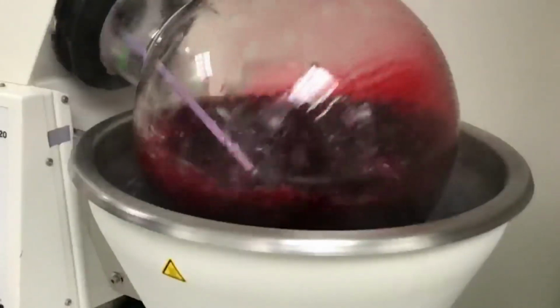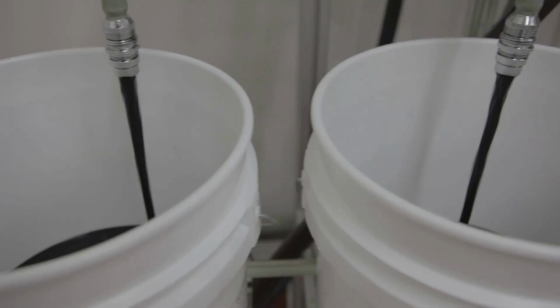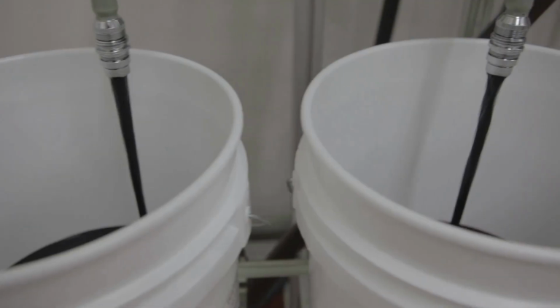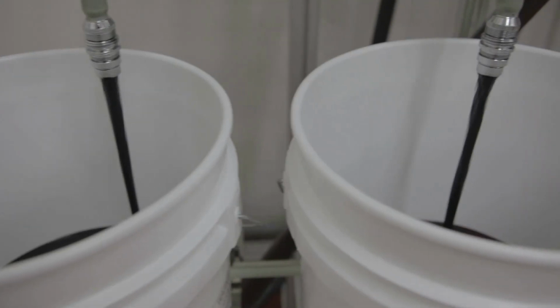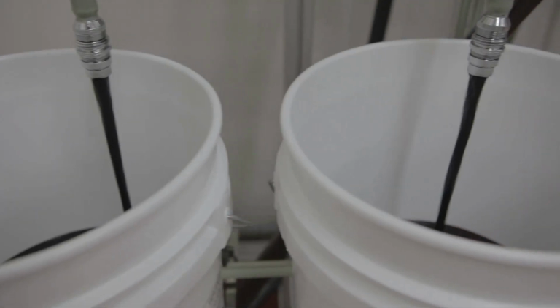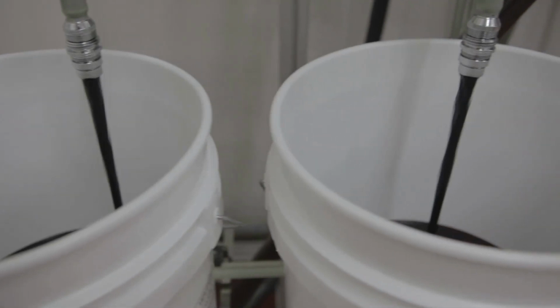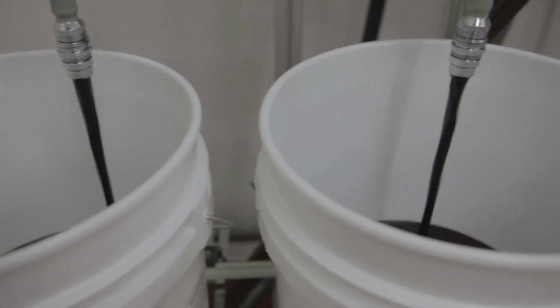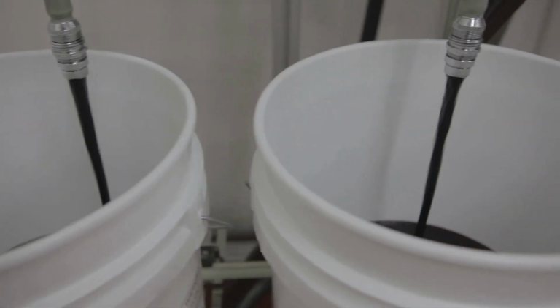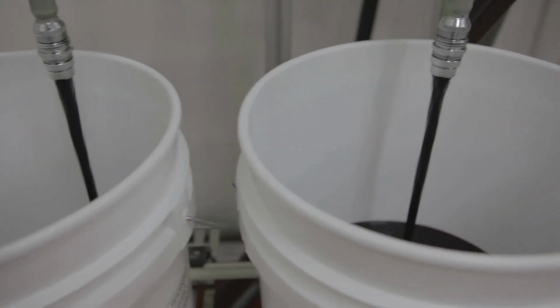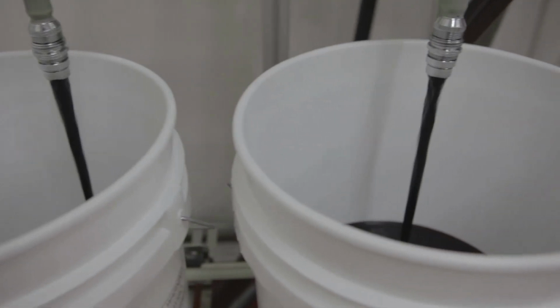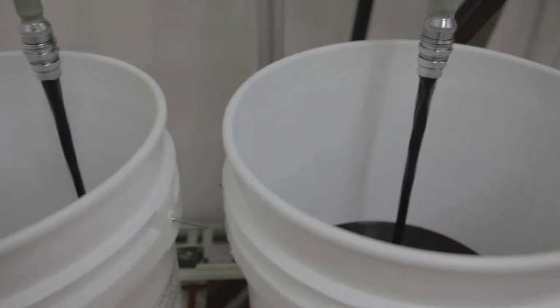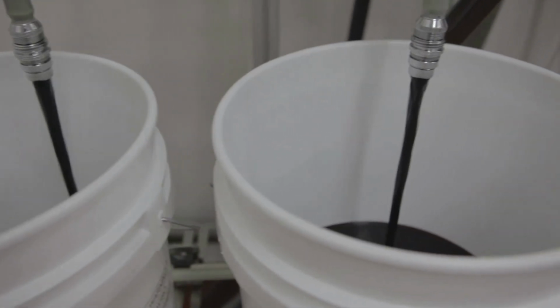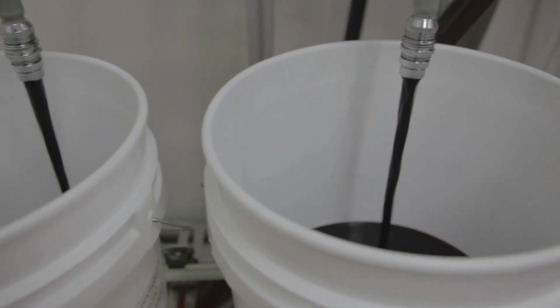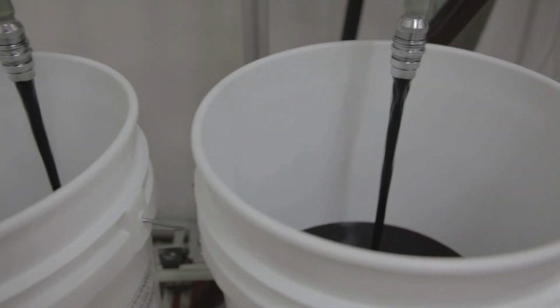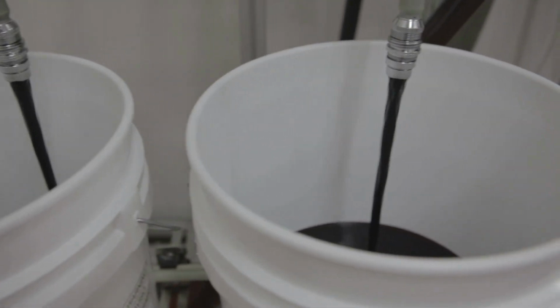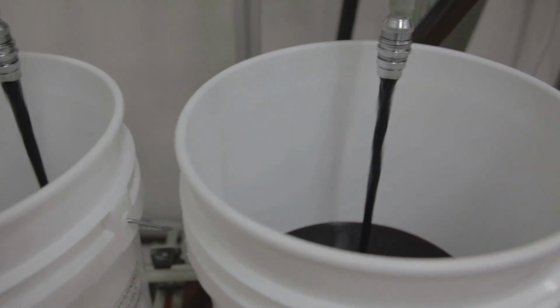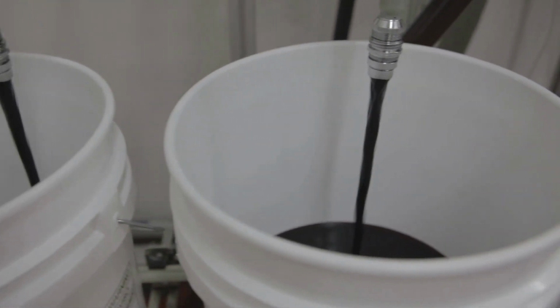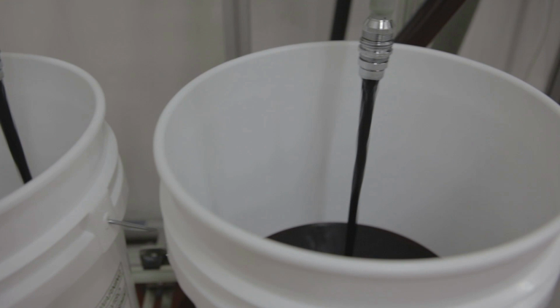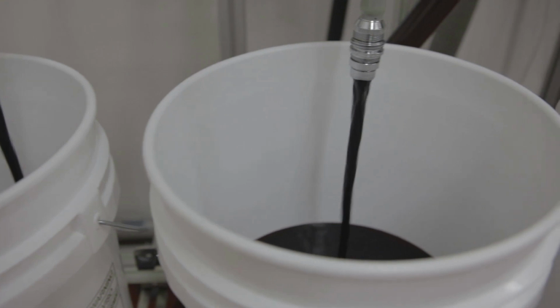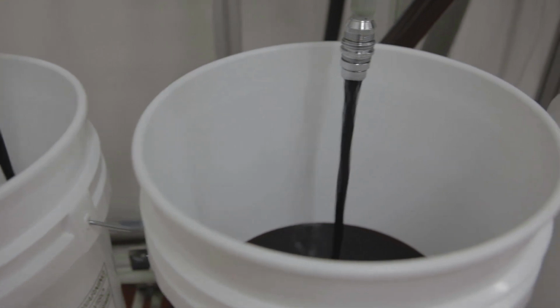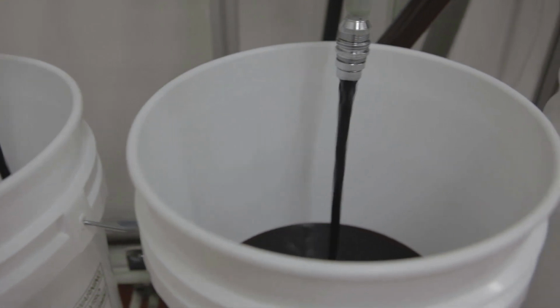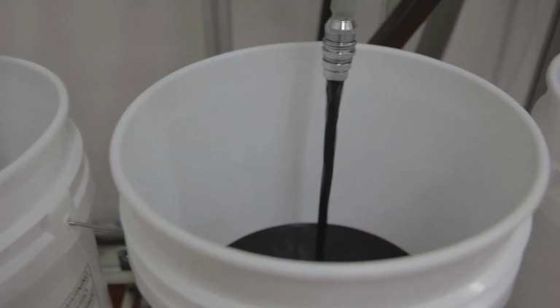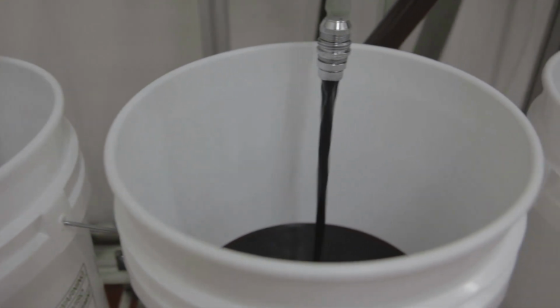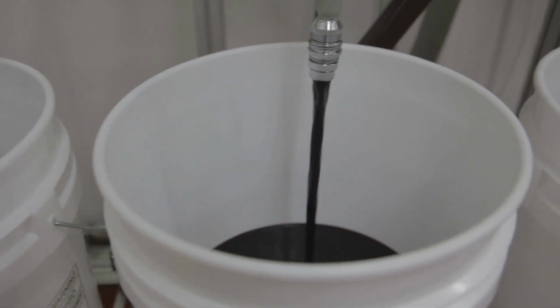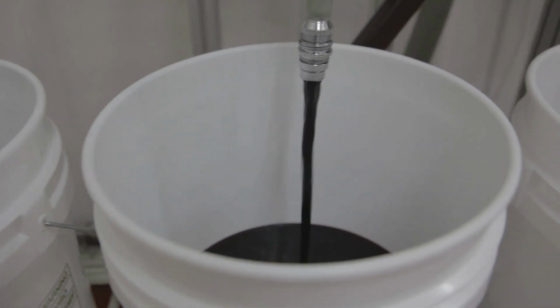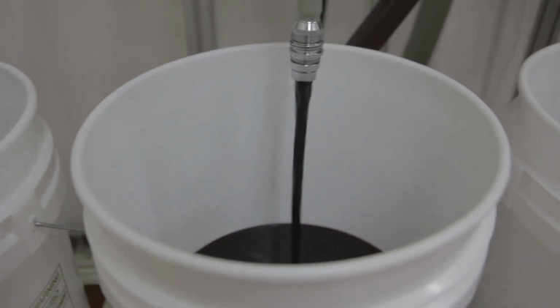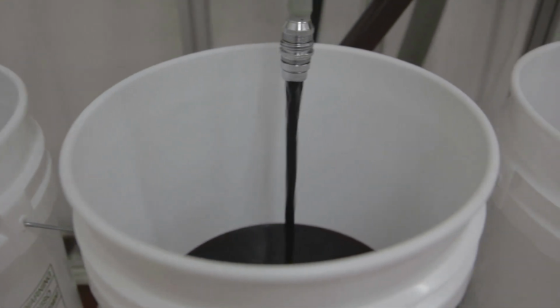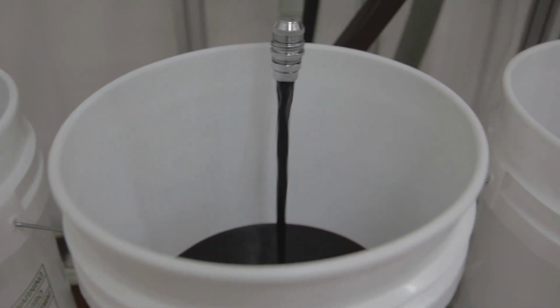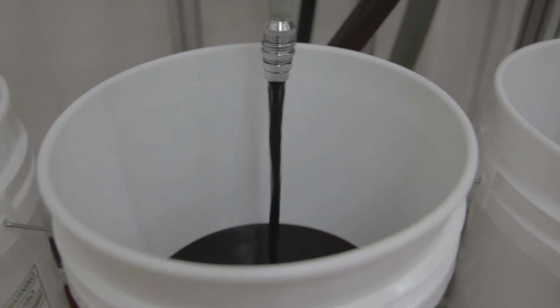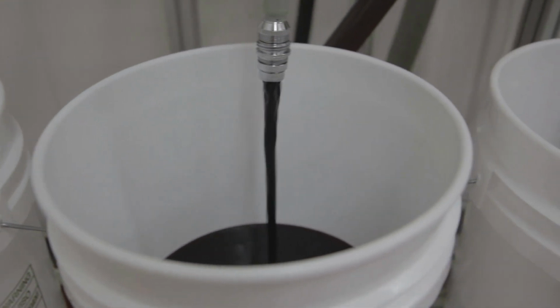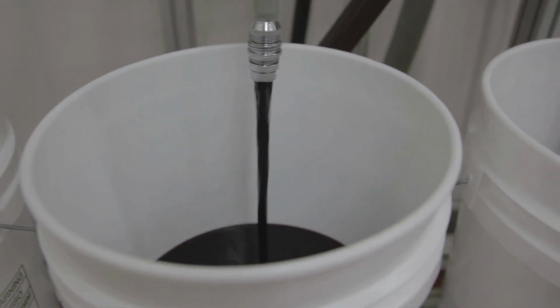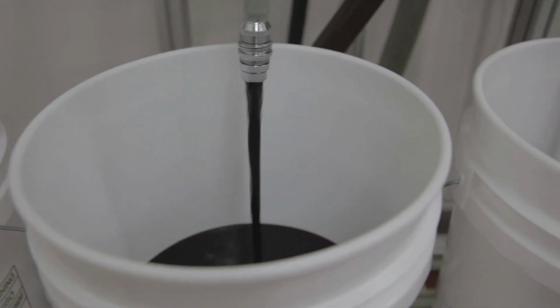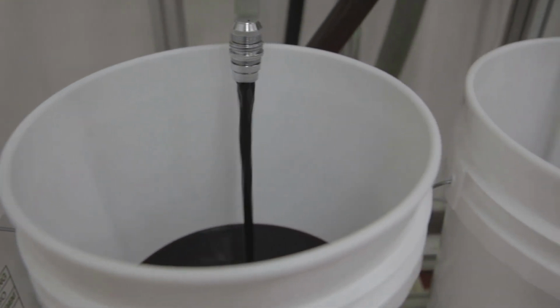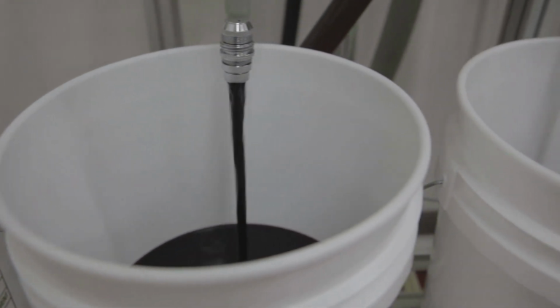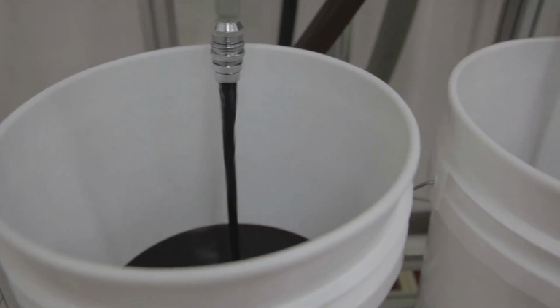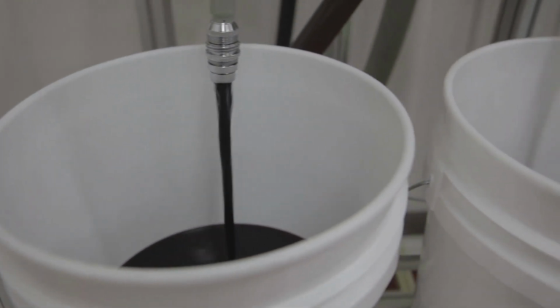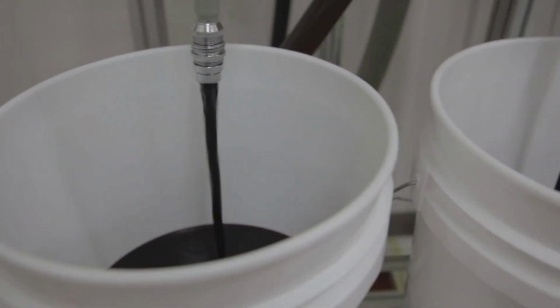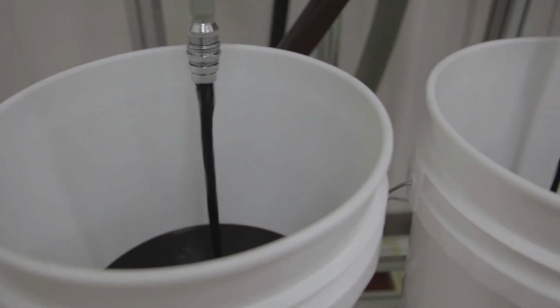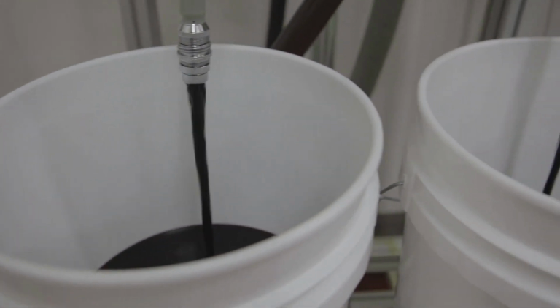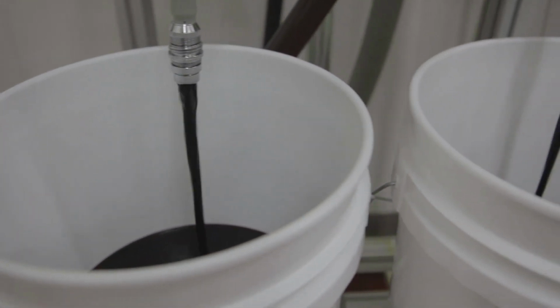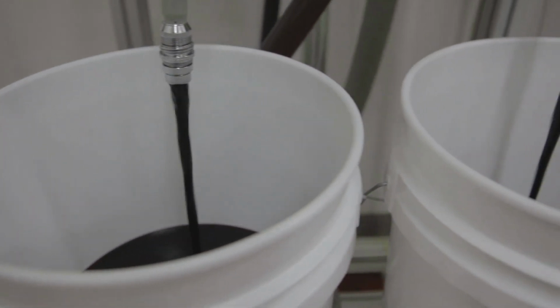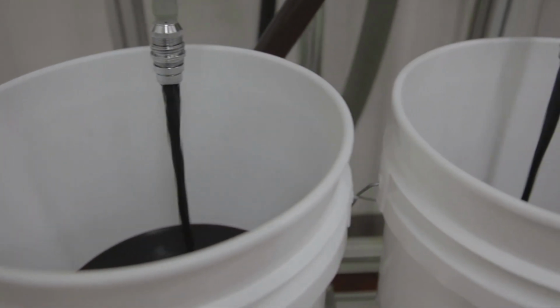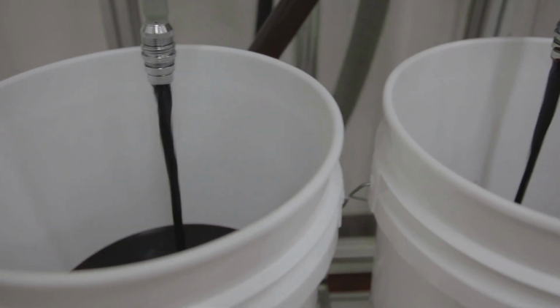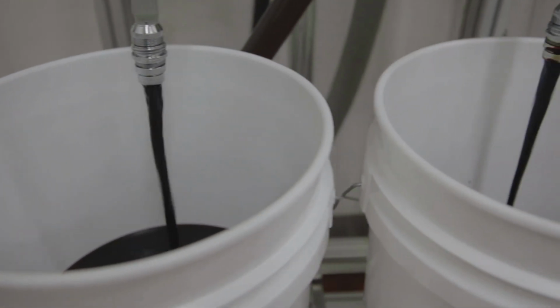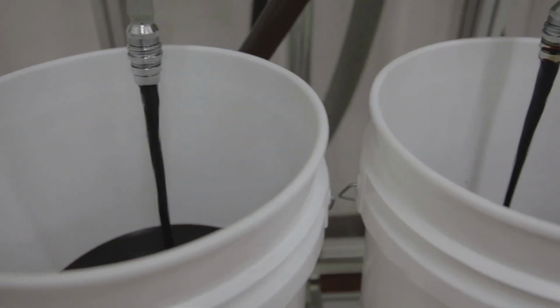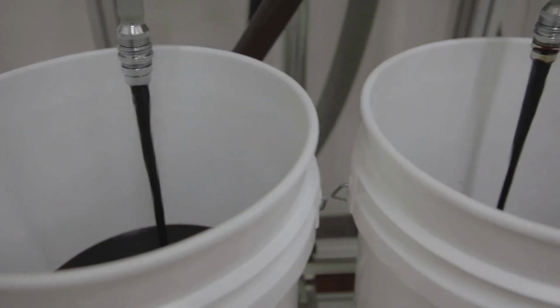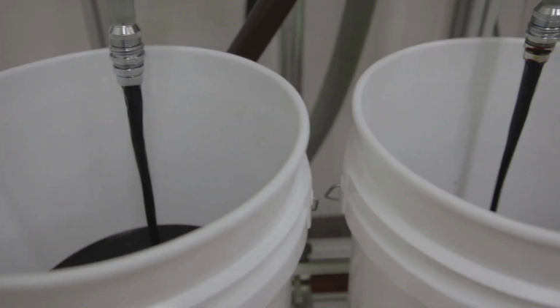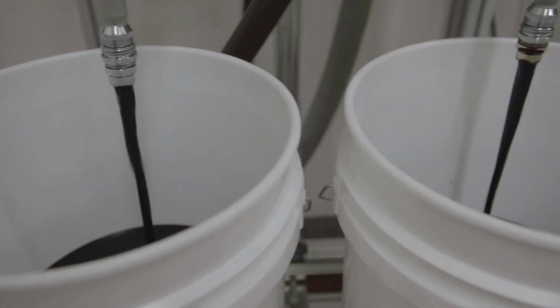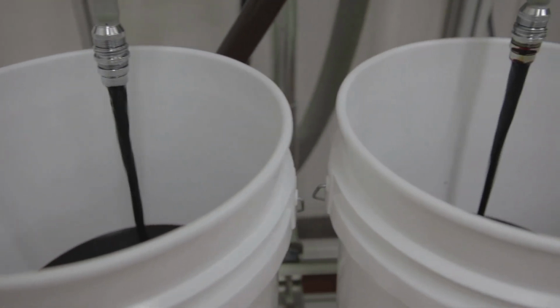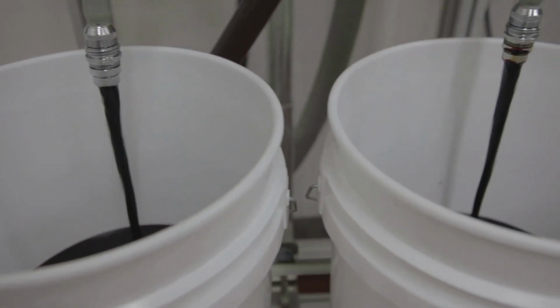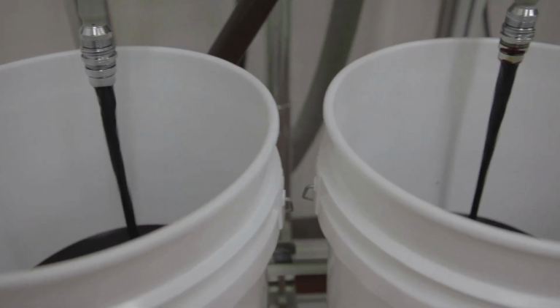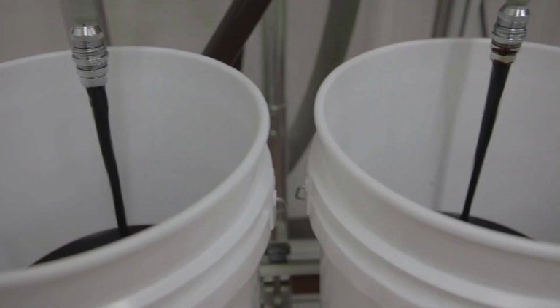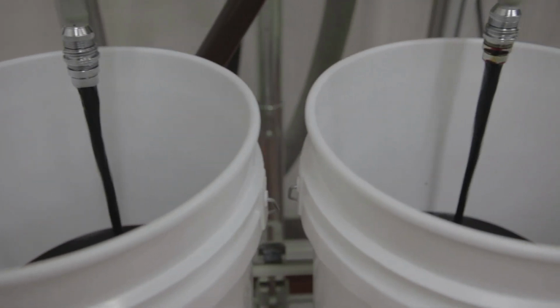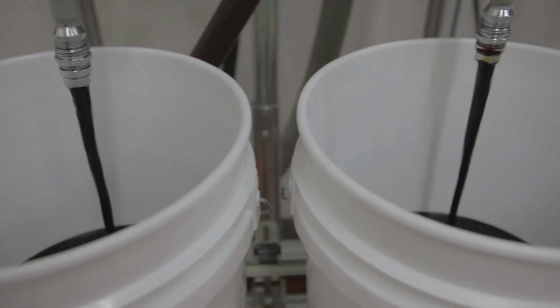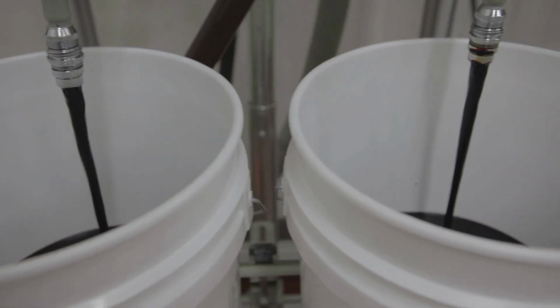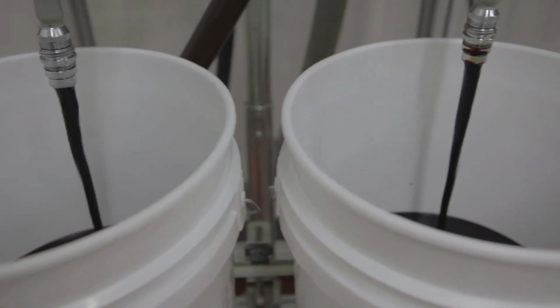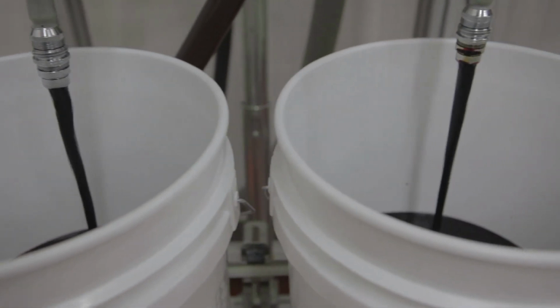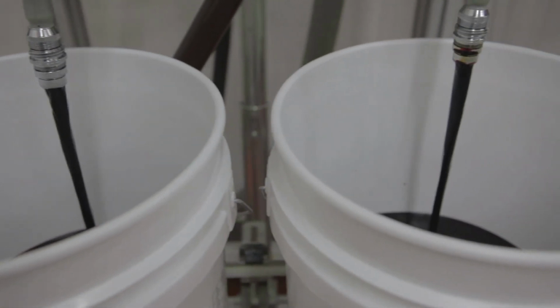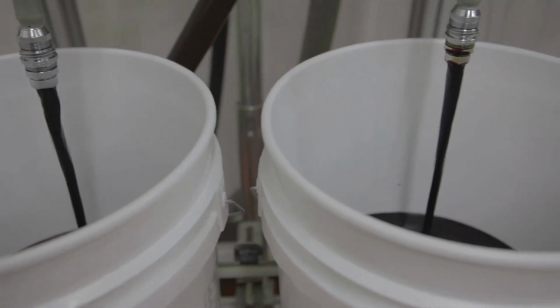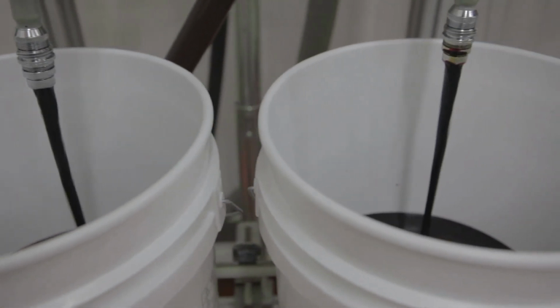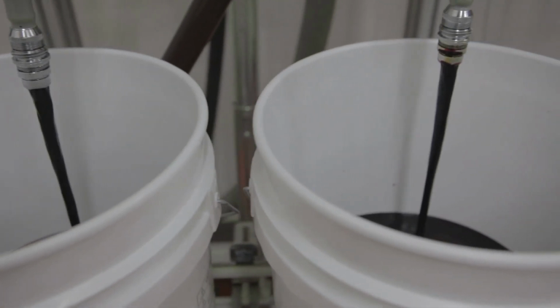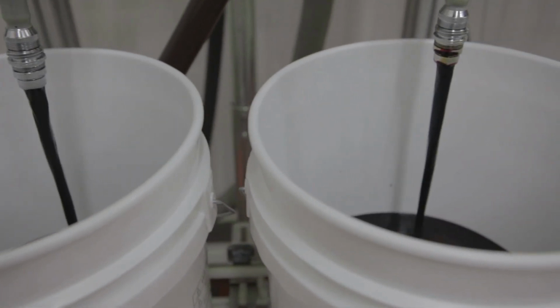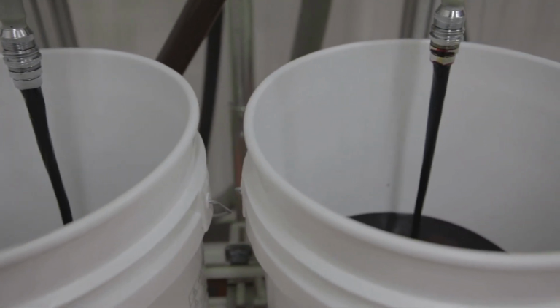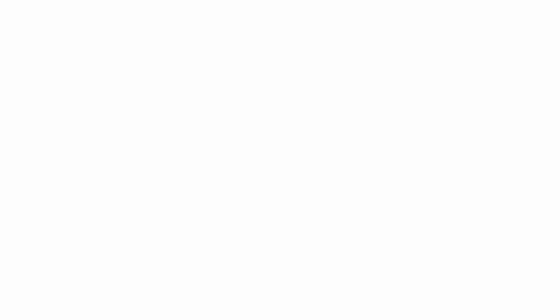From here, the color can be kept as a liquid or be dried into a powder. Then it's packaged and shipped.